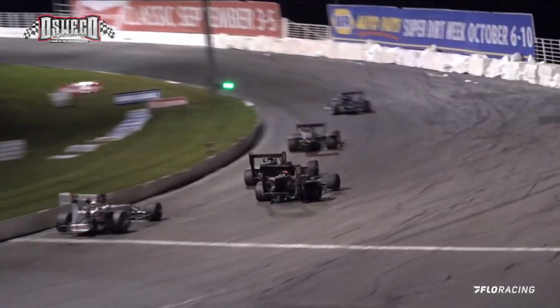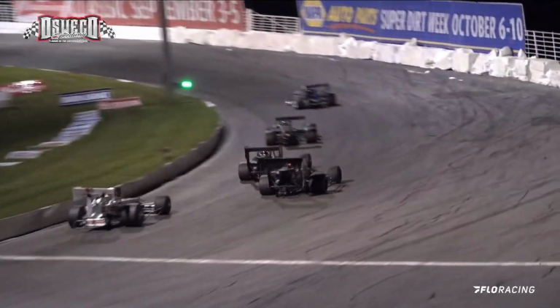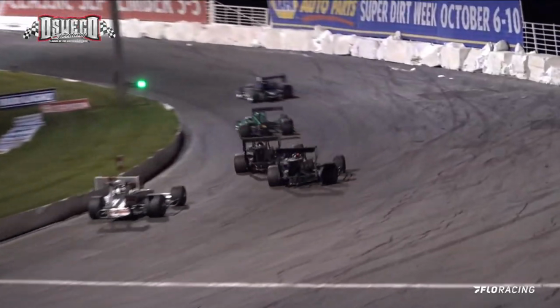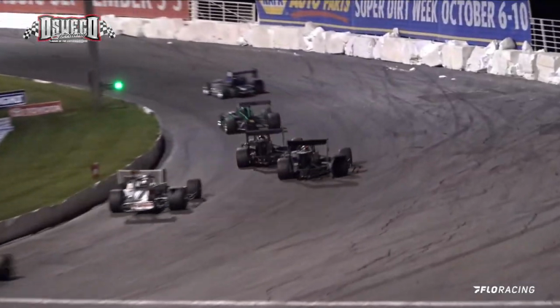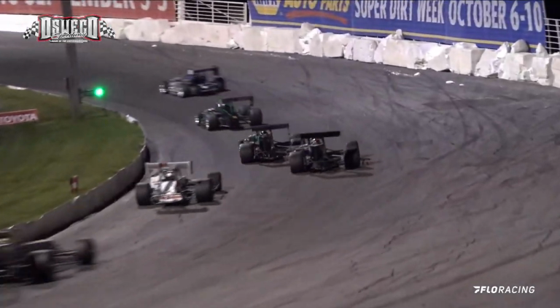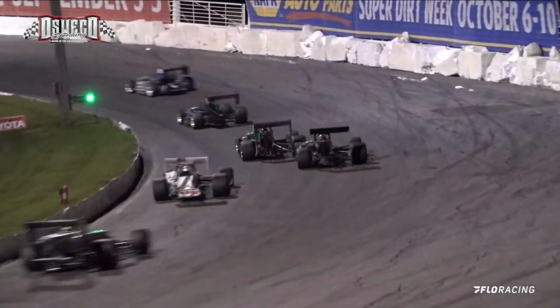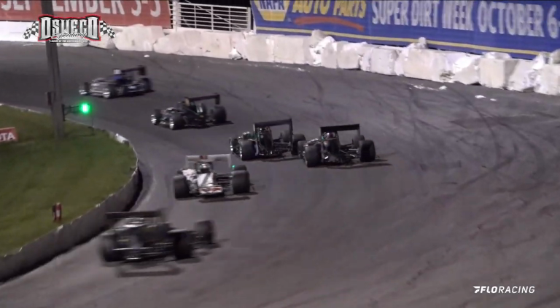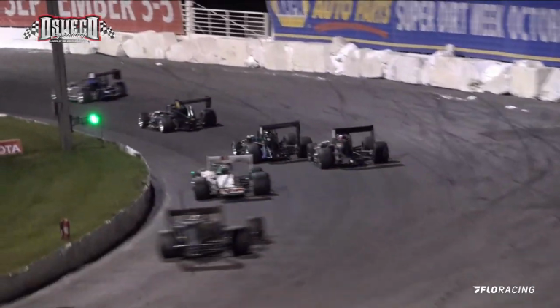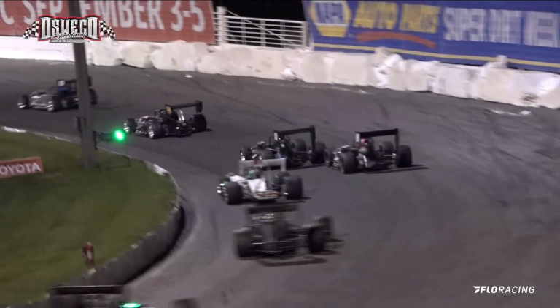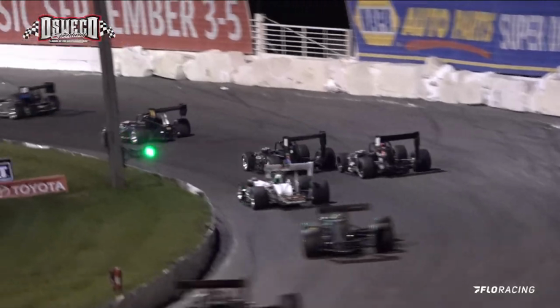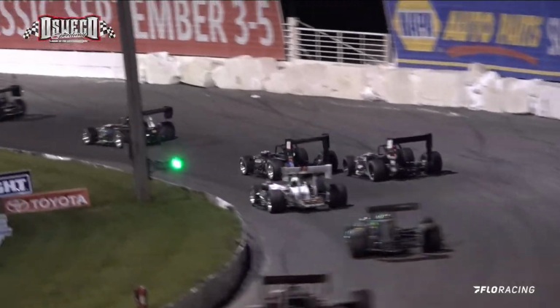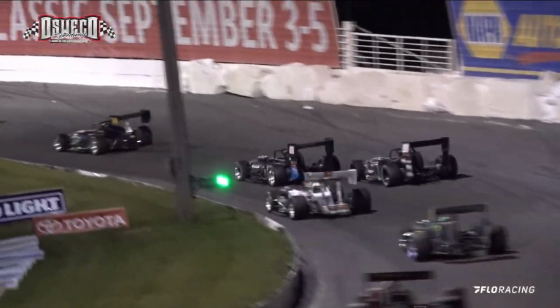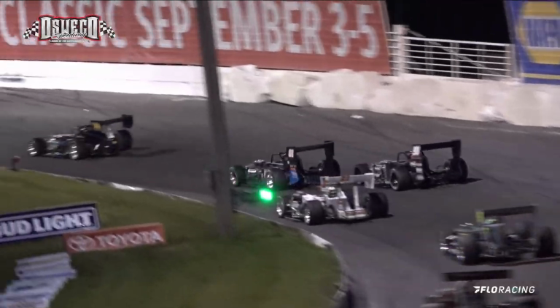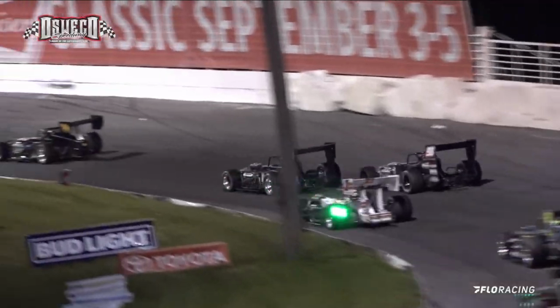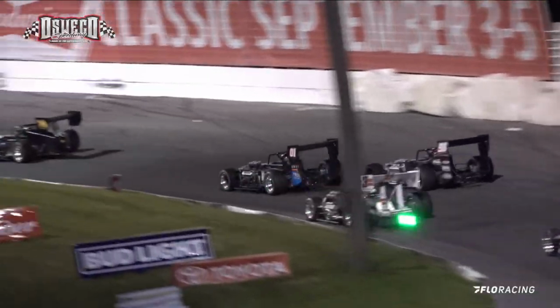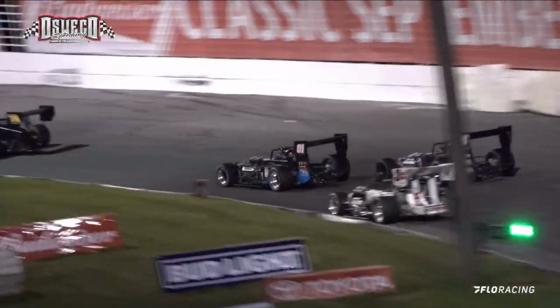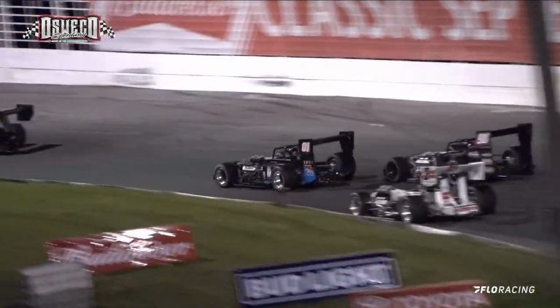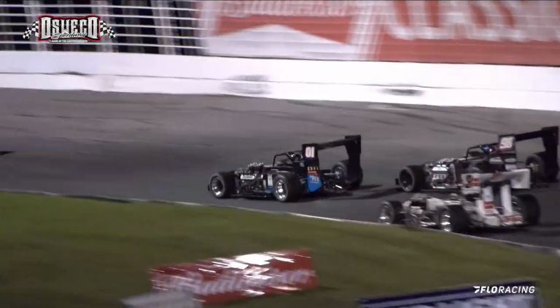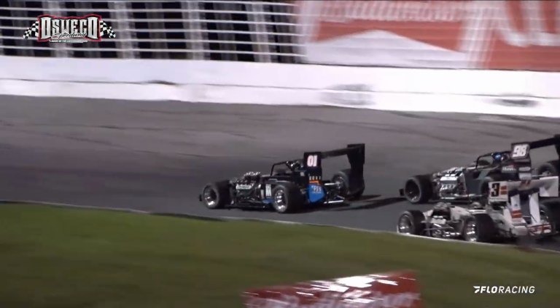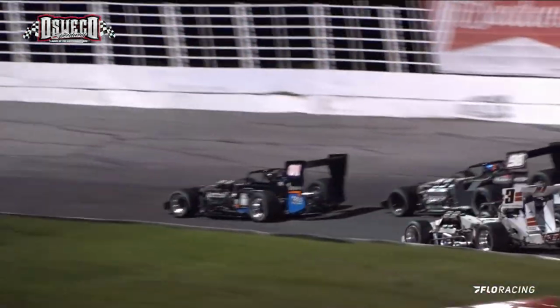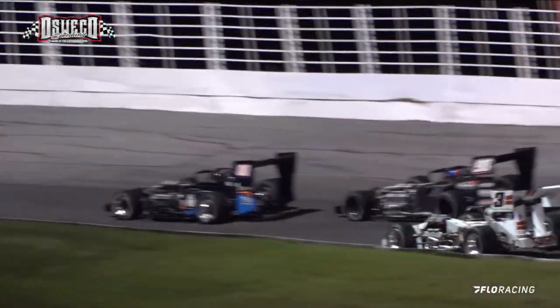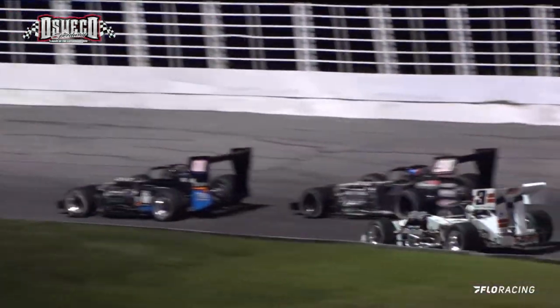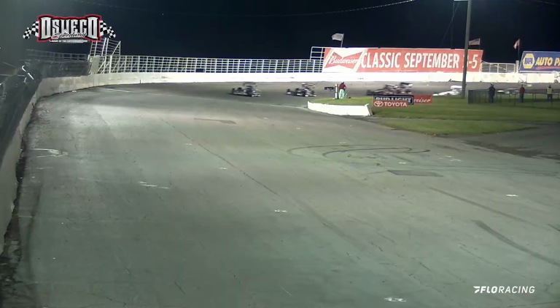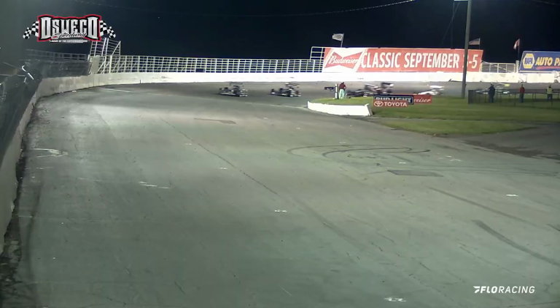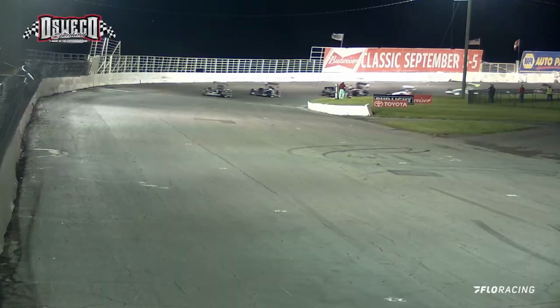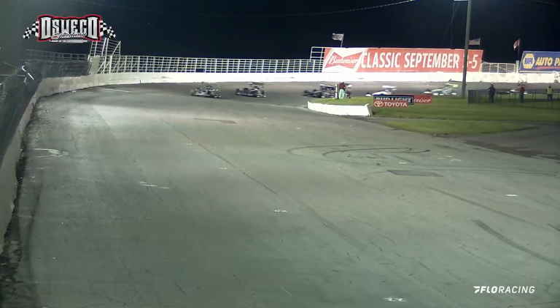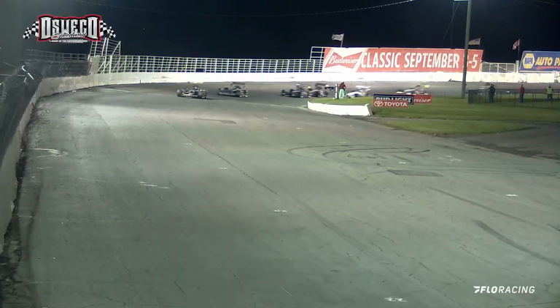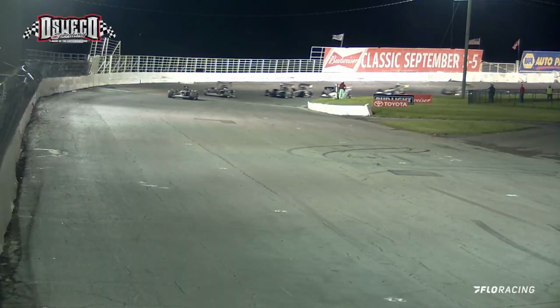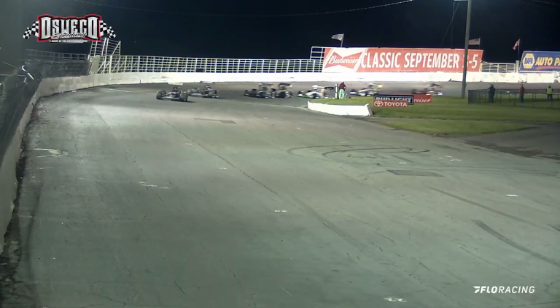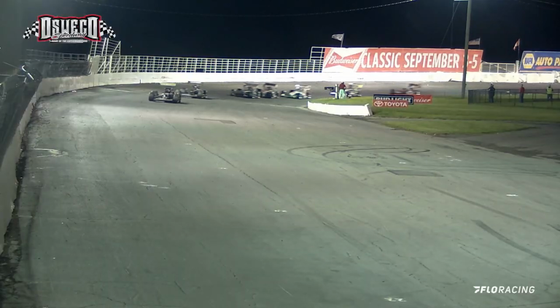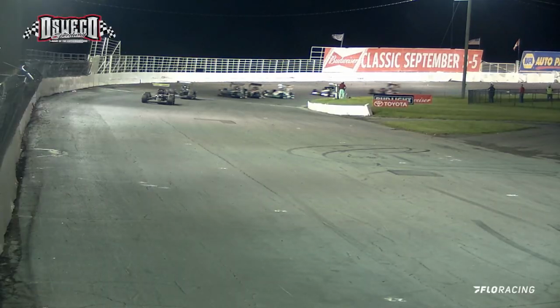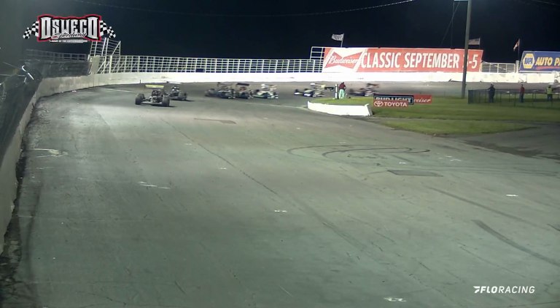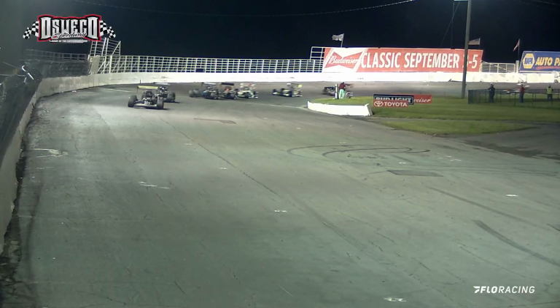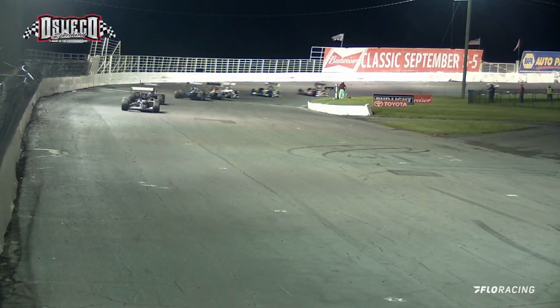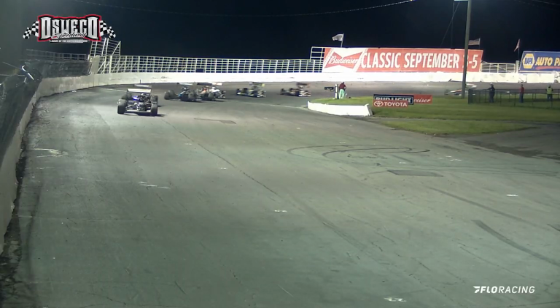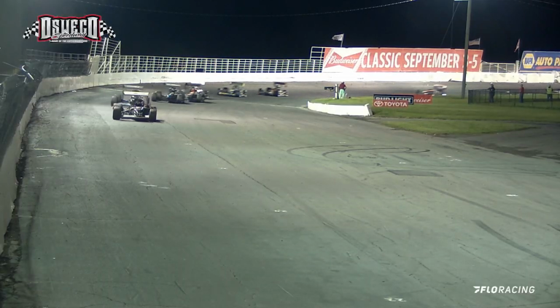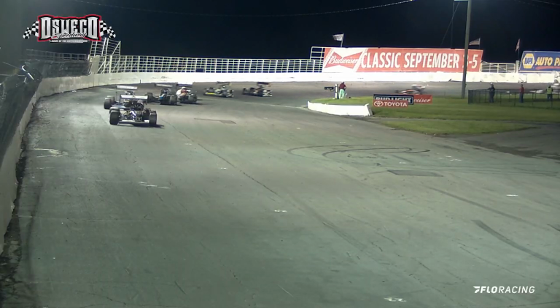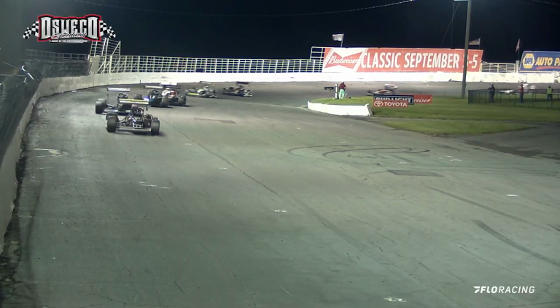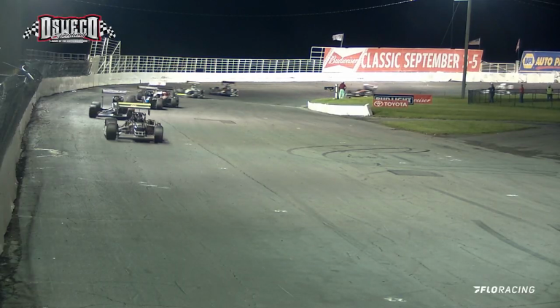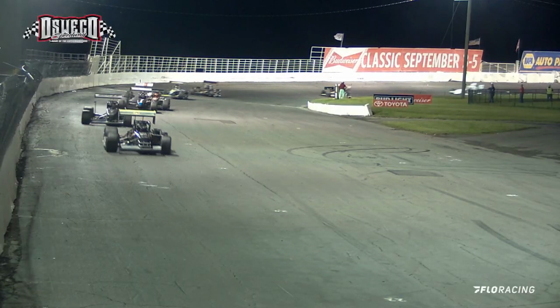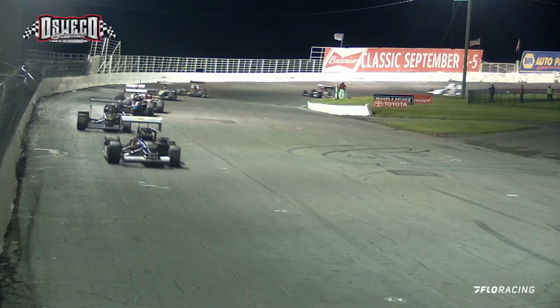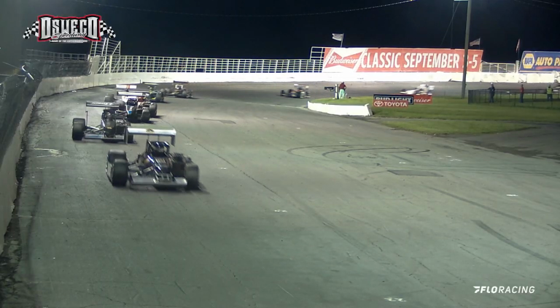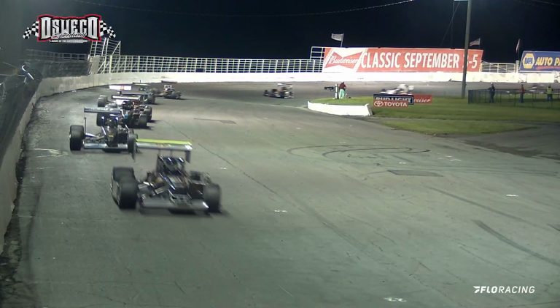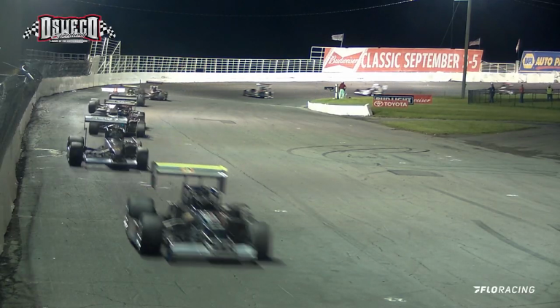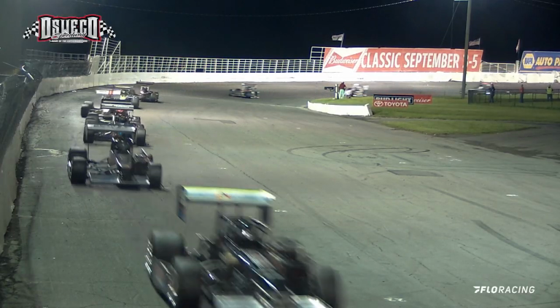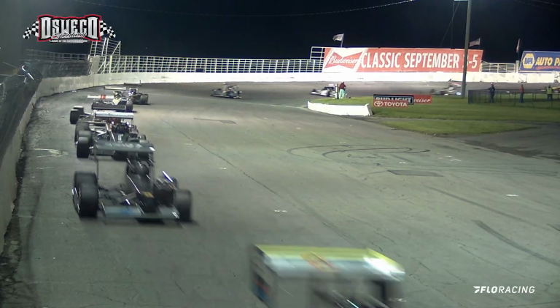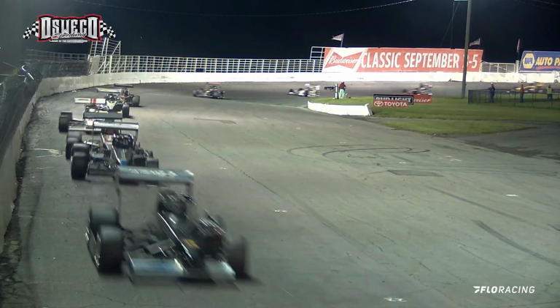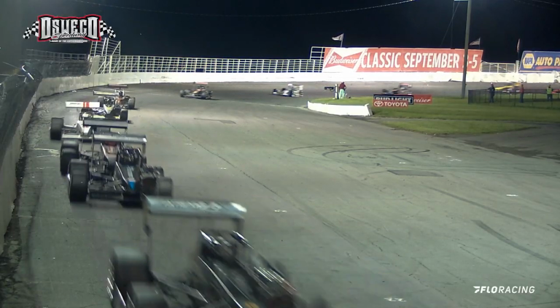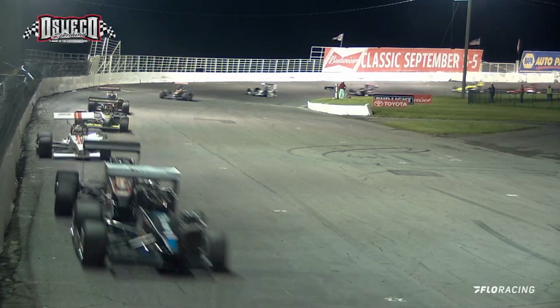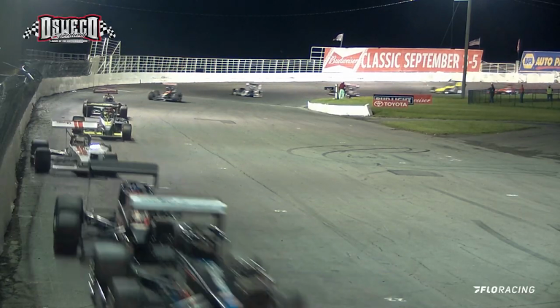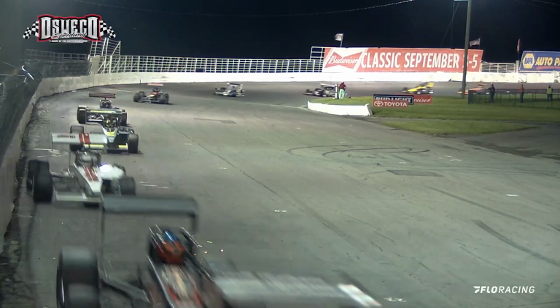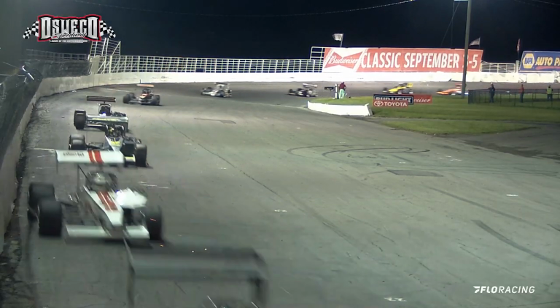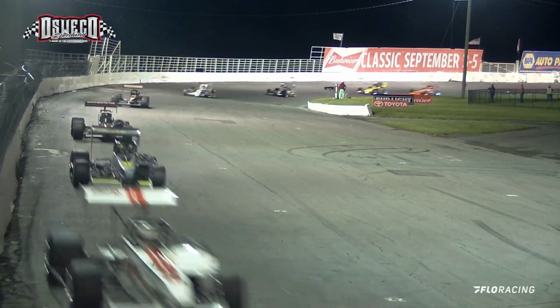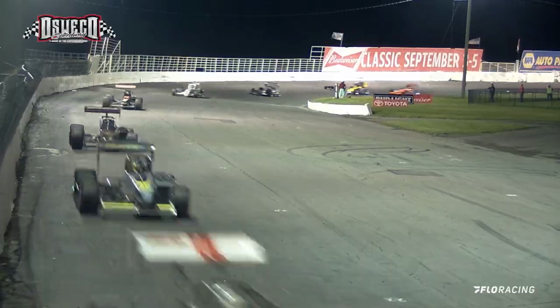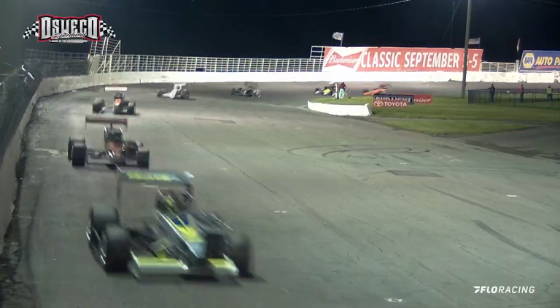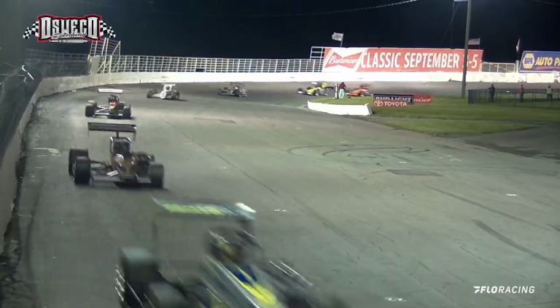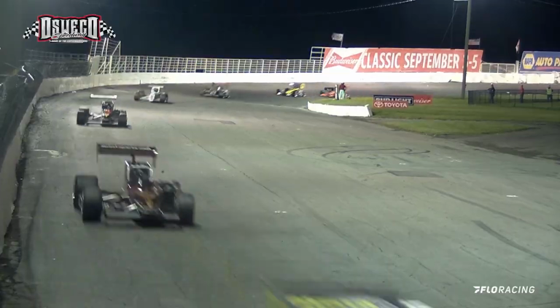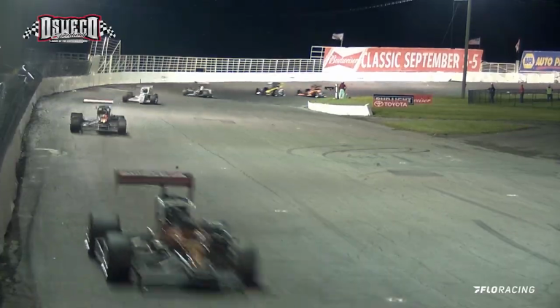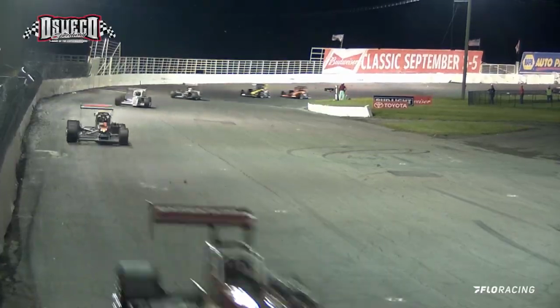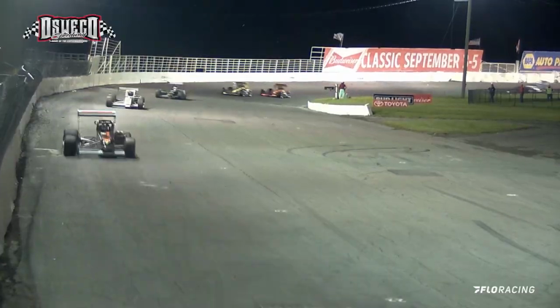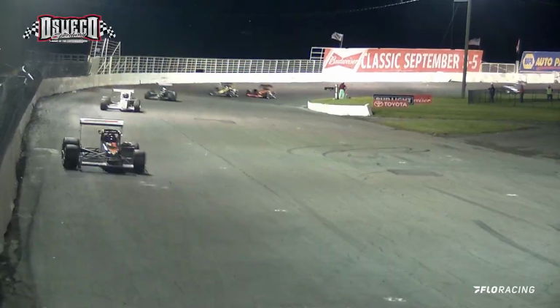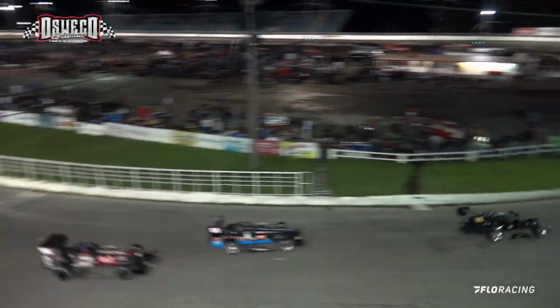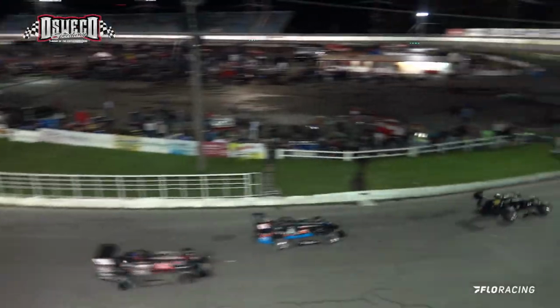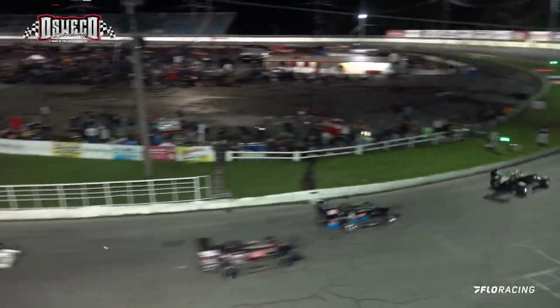Lap times: the leader Schulich has turned a 17.38, so that is his quickest lap.